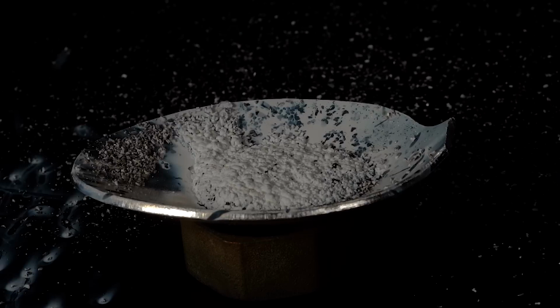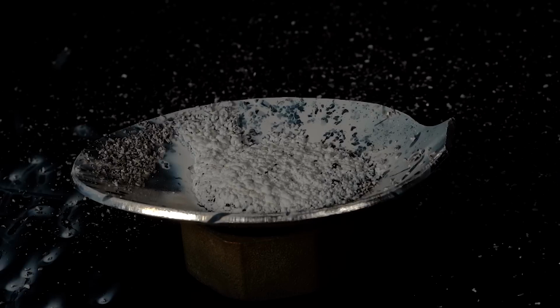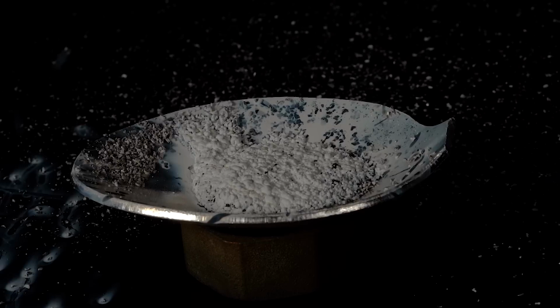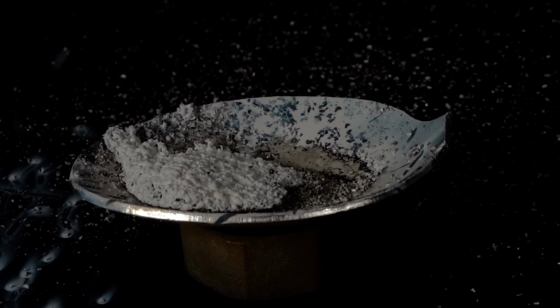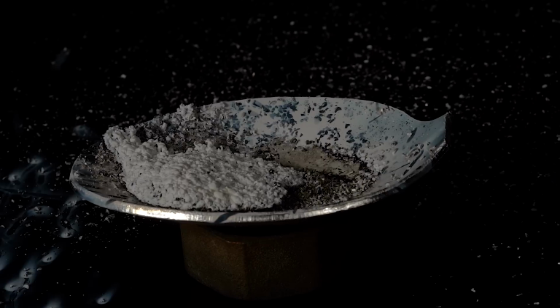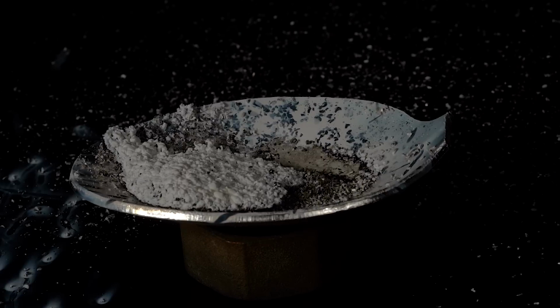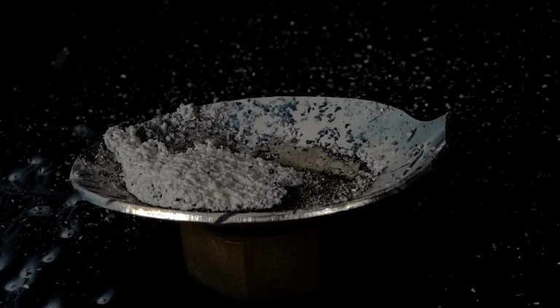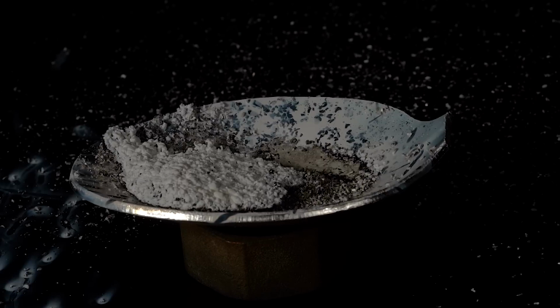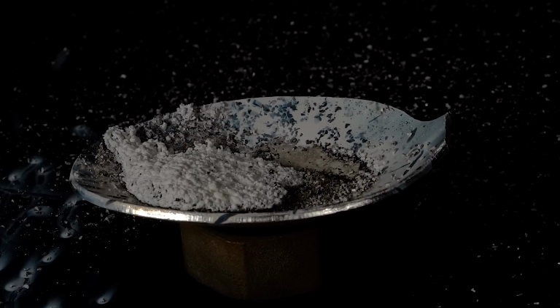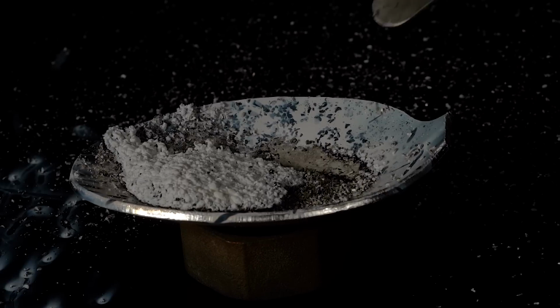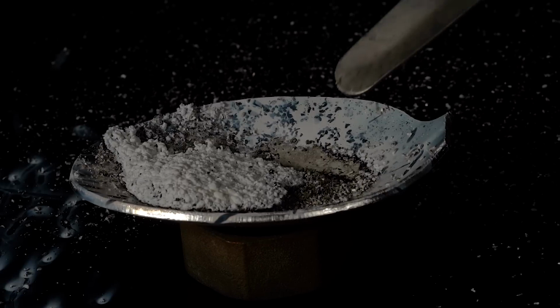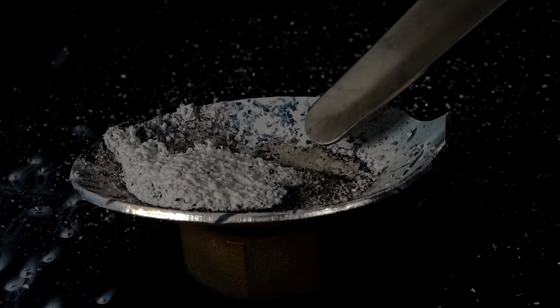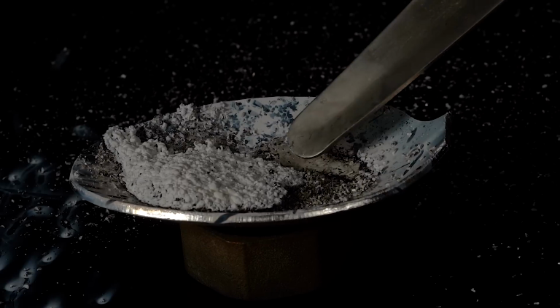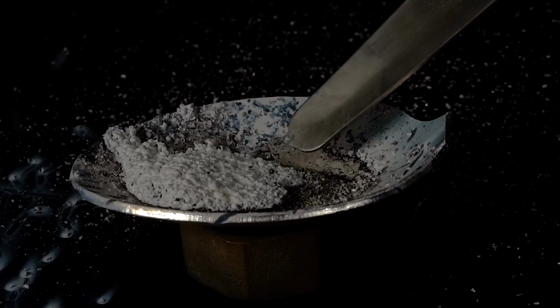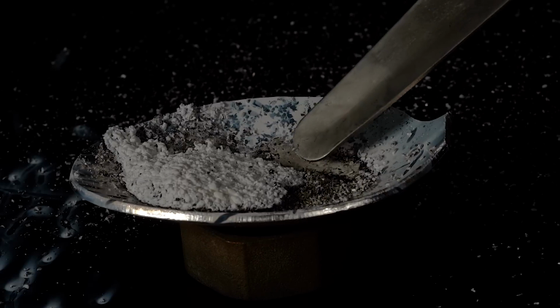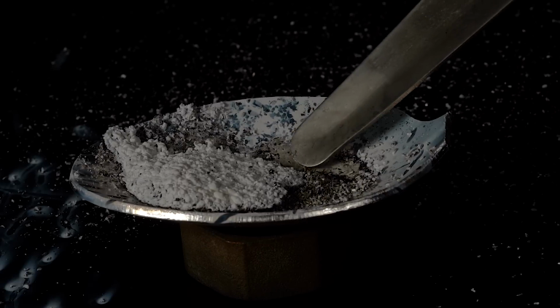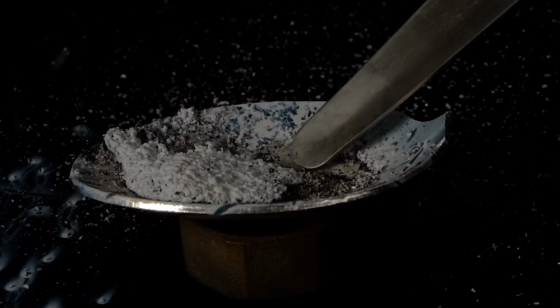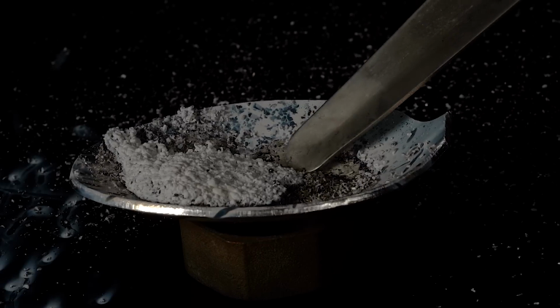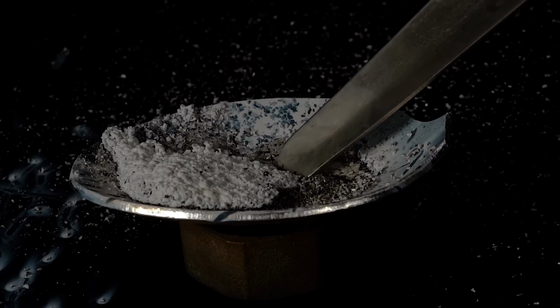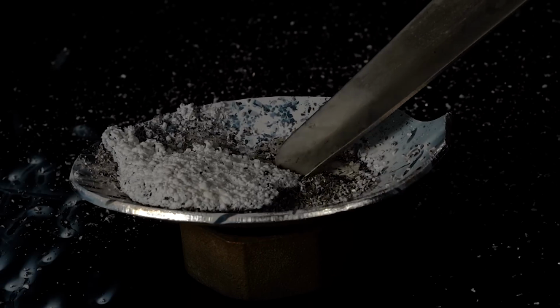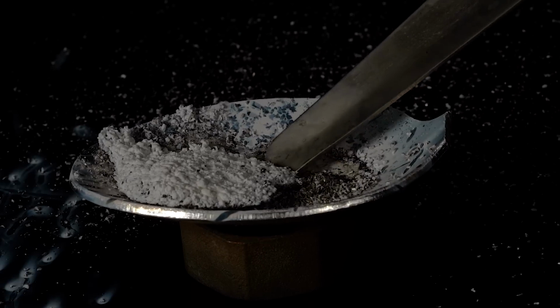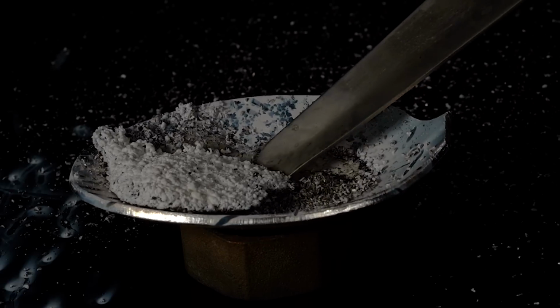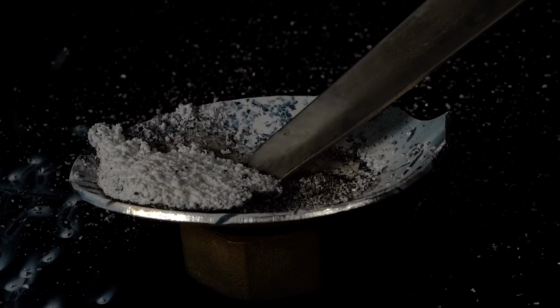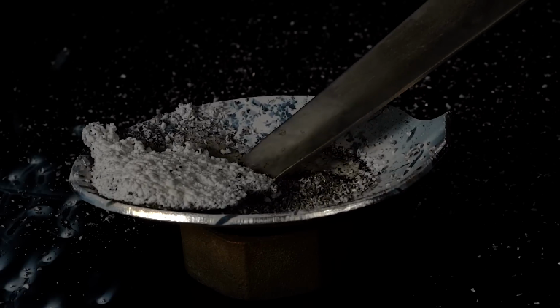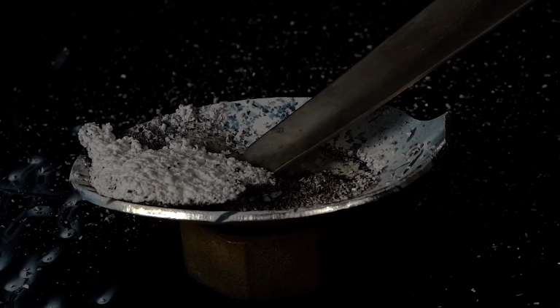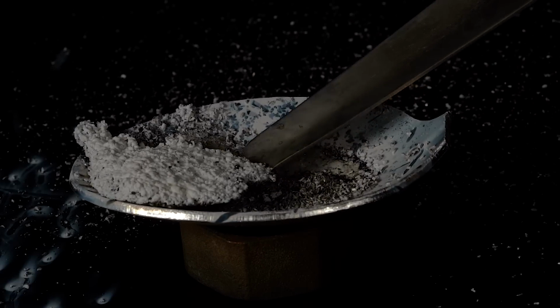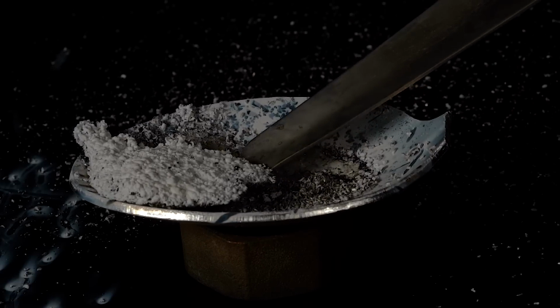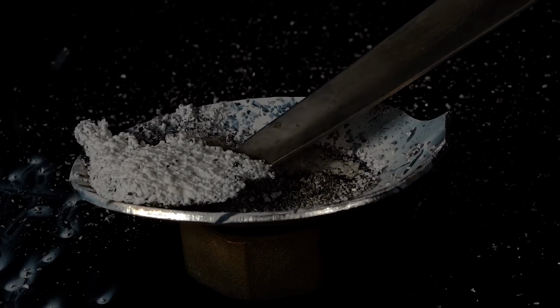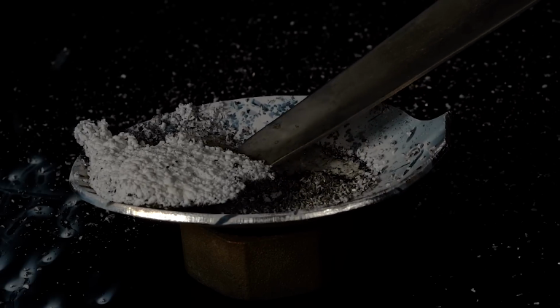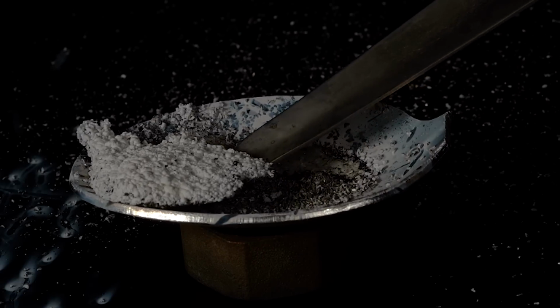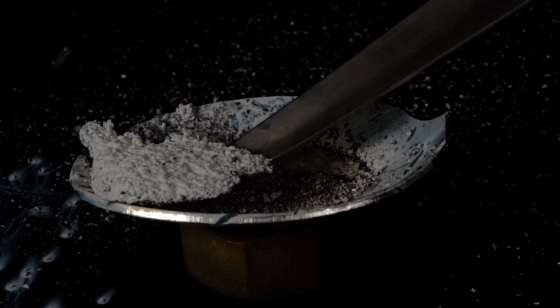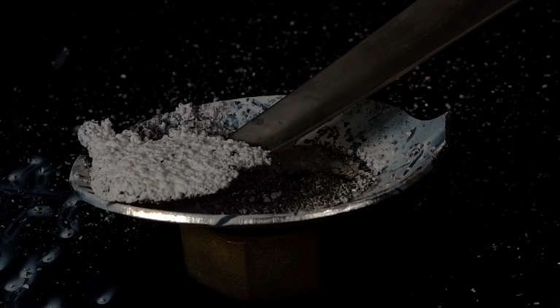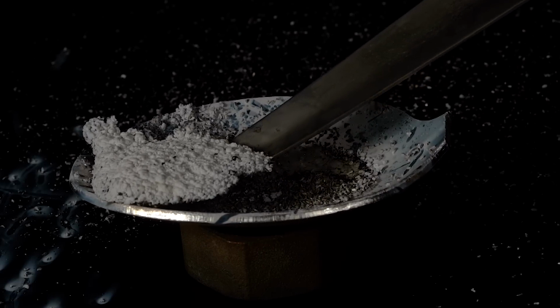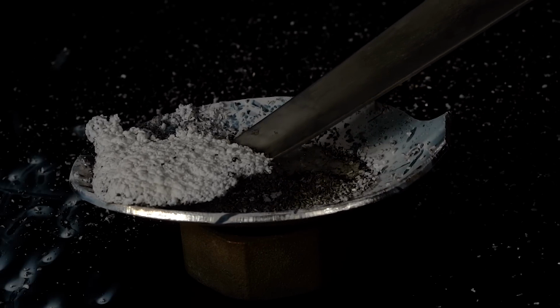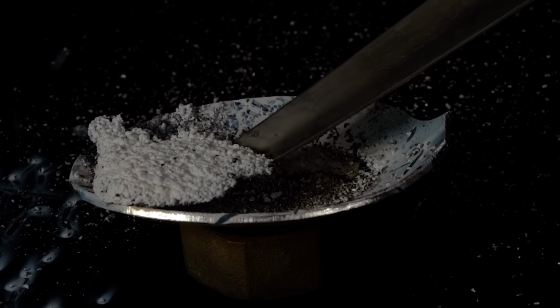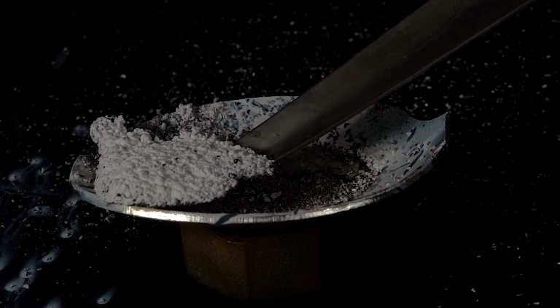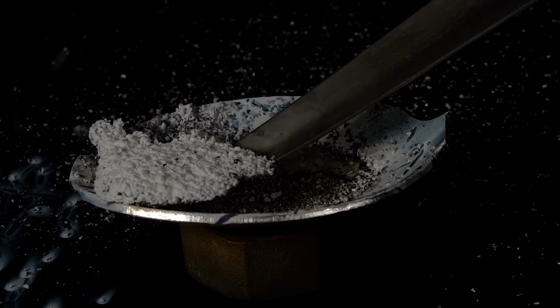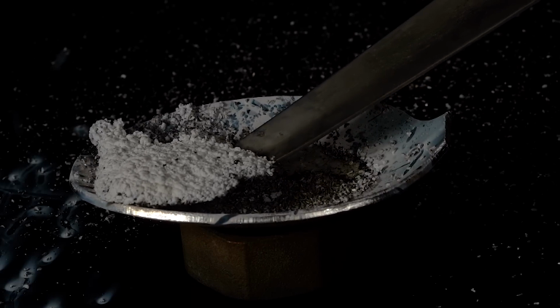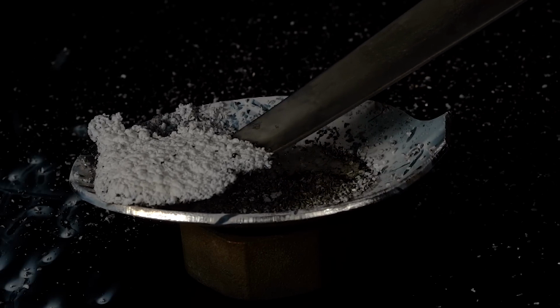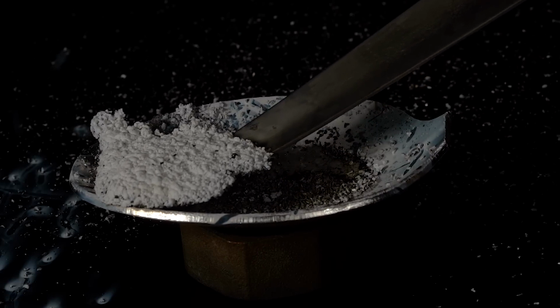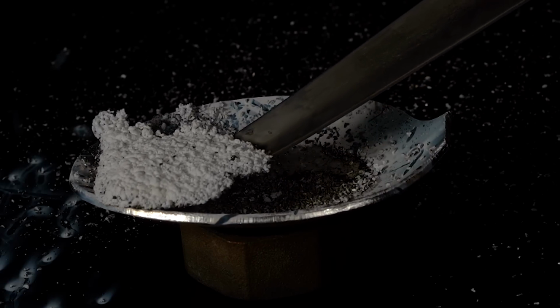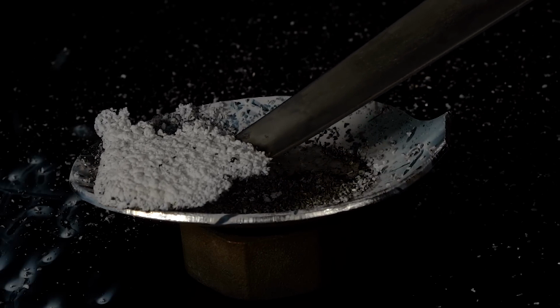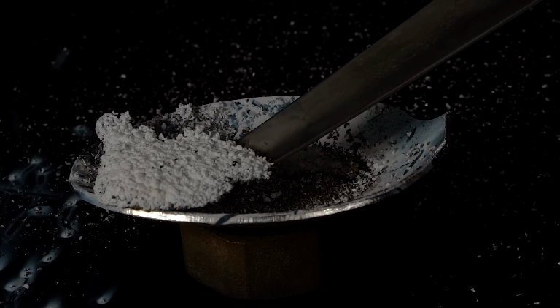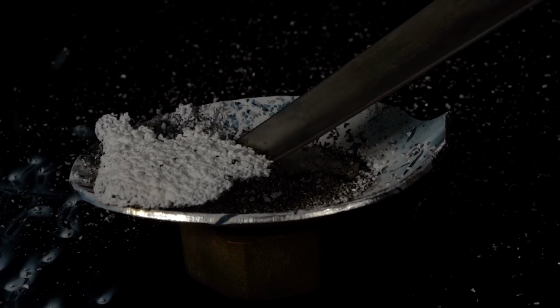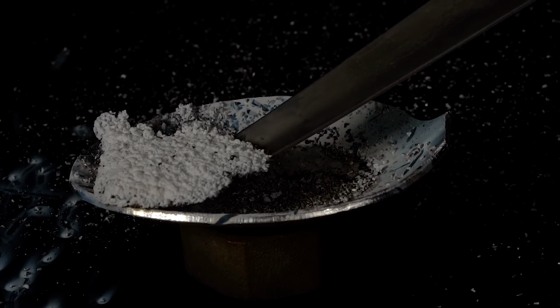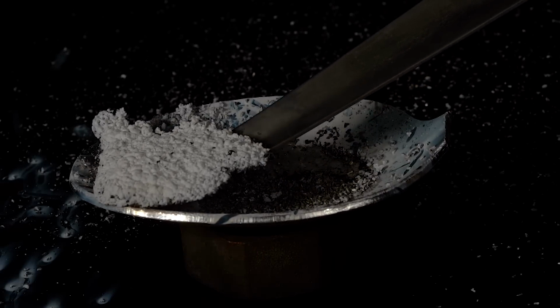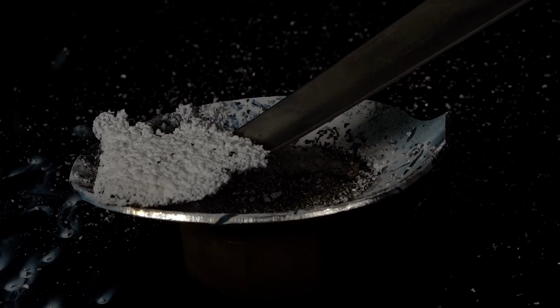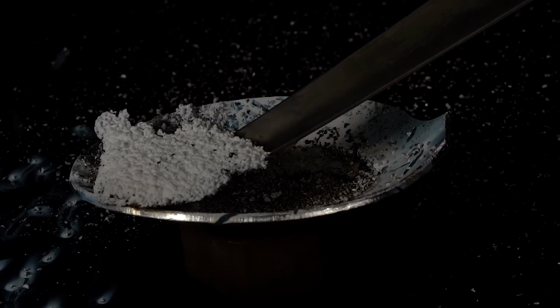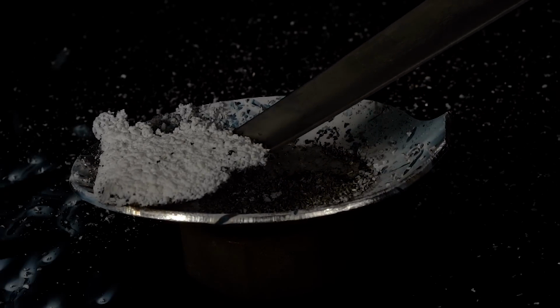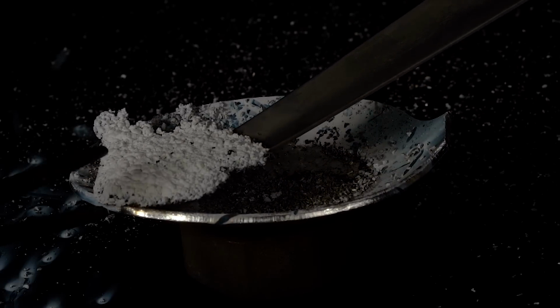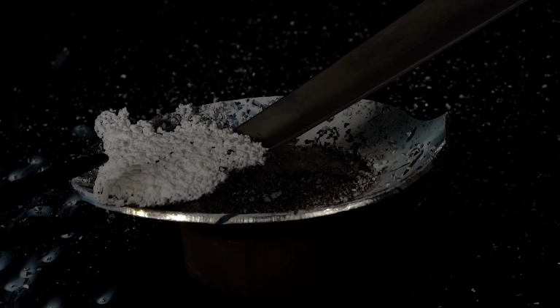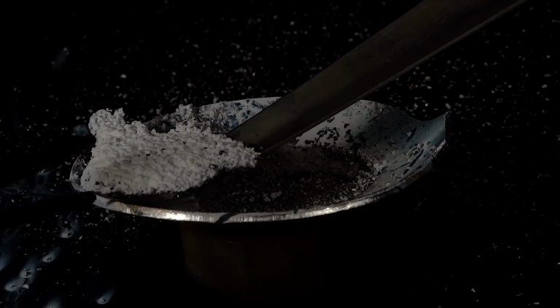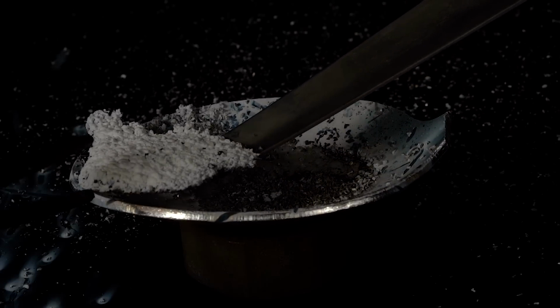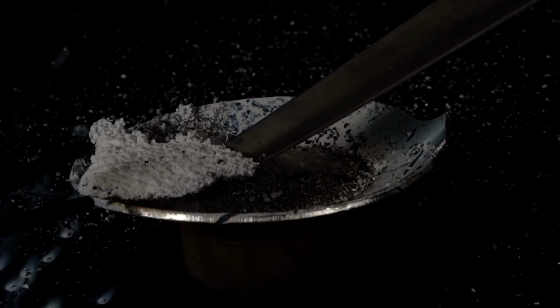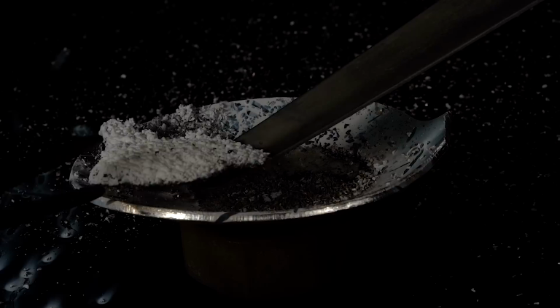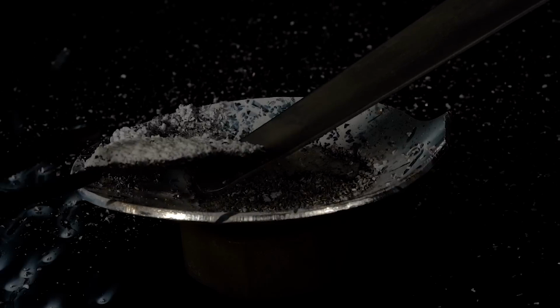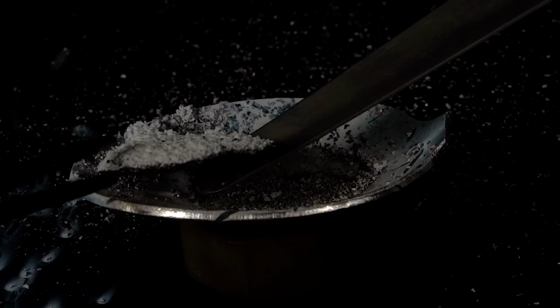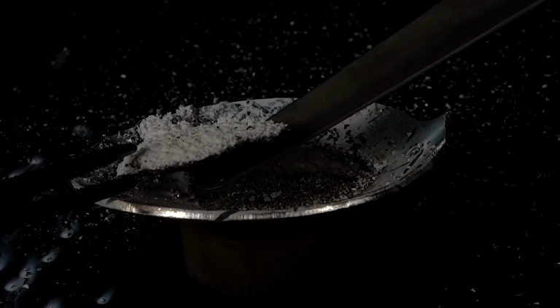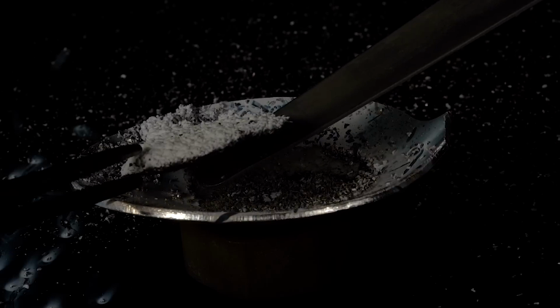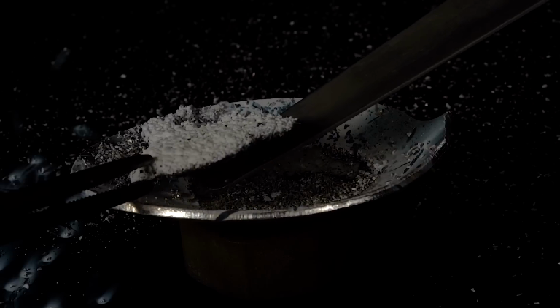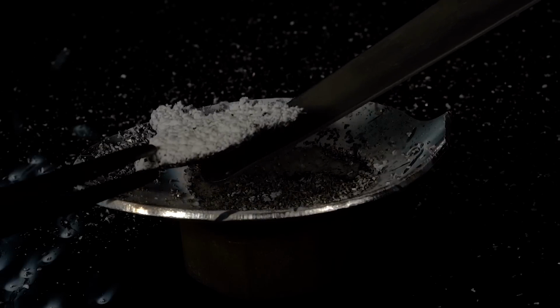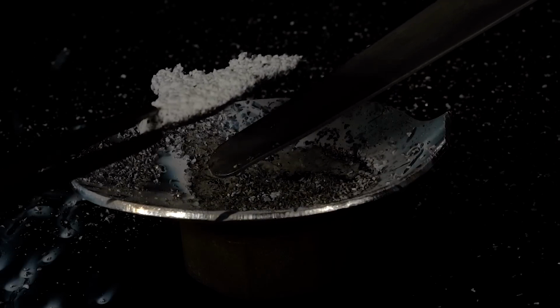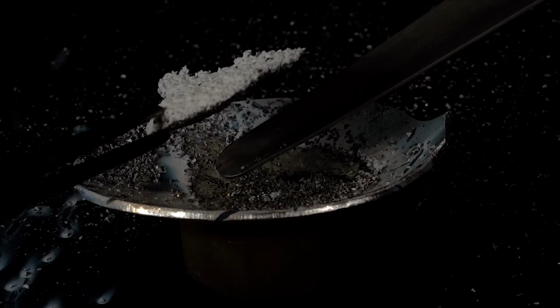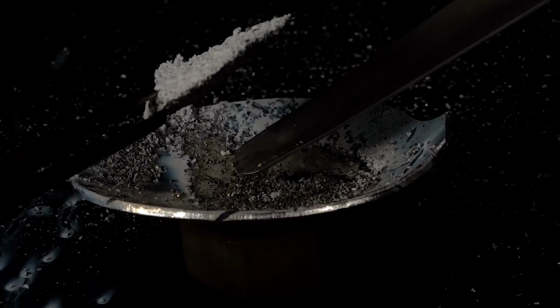If you think that the magnesium reacted all the way through, you're wrong. Actually, only less than half of it reacted.